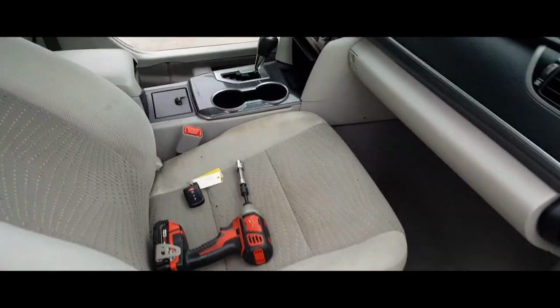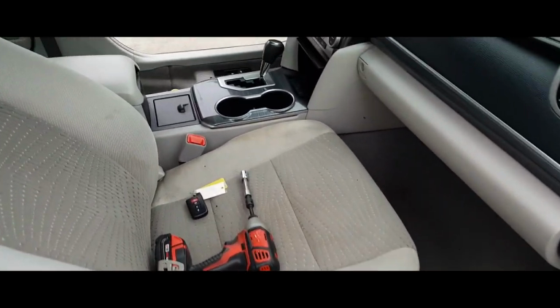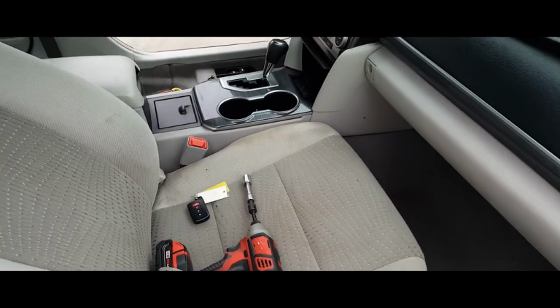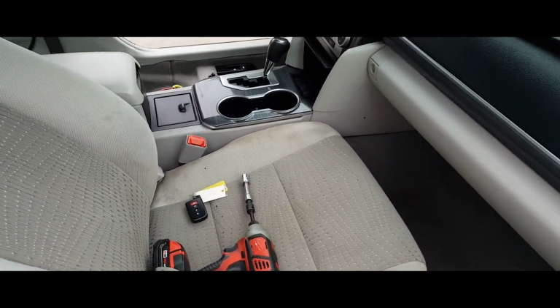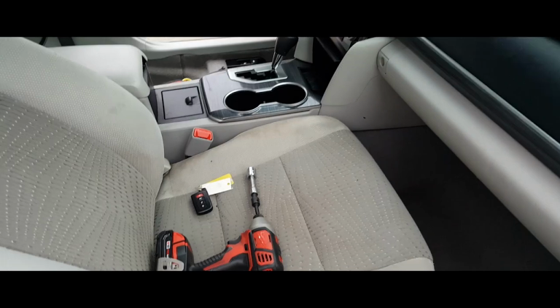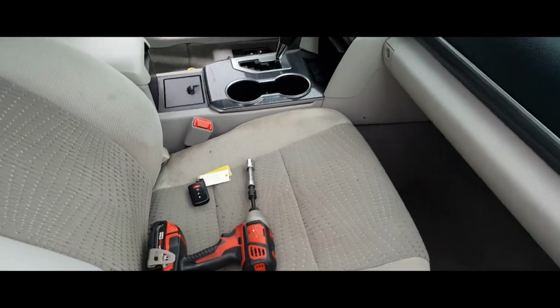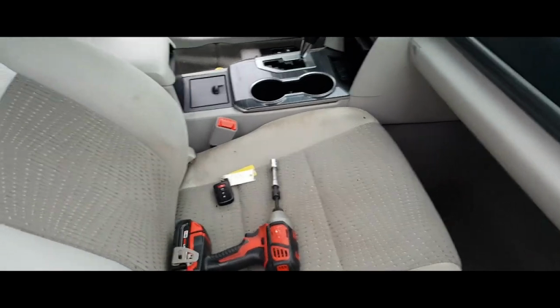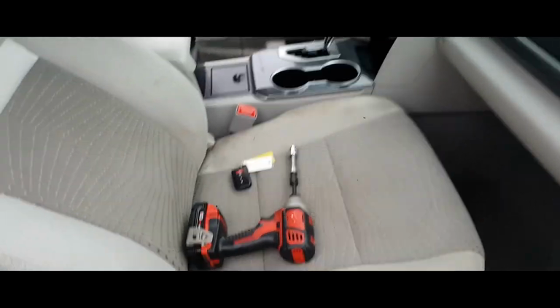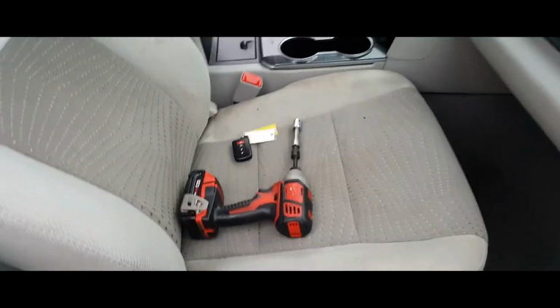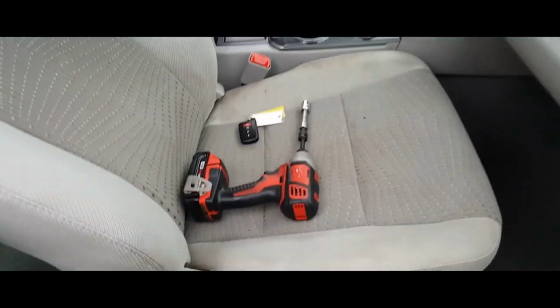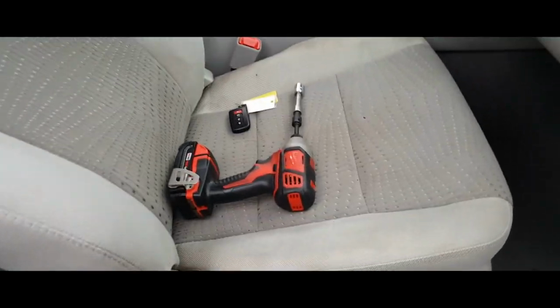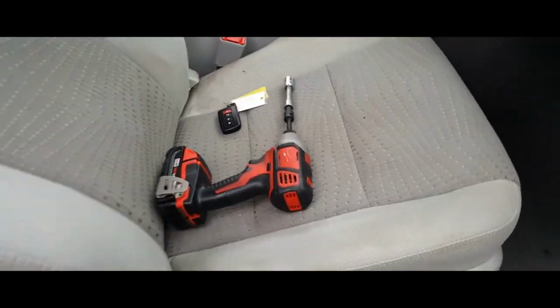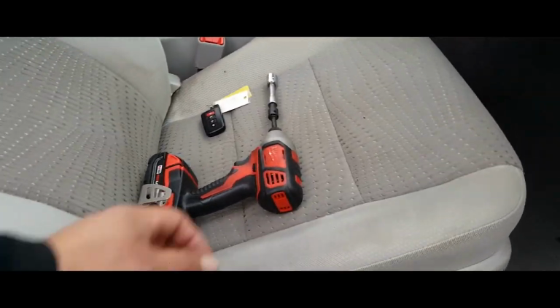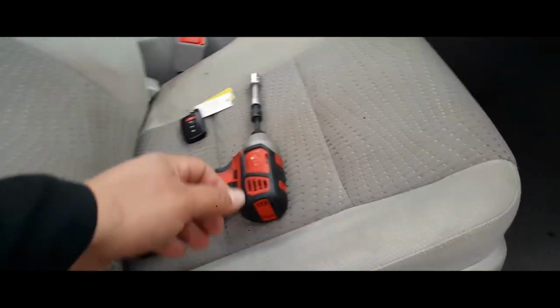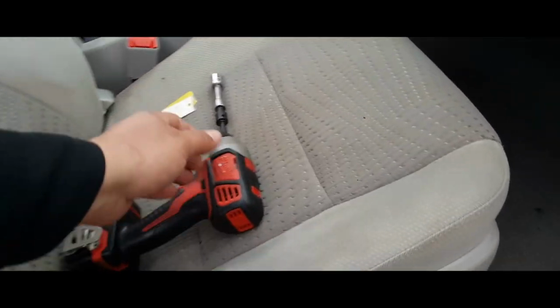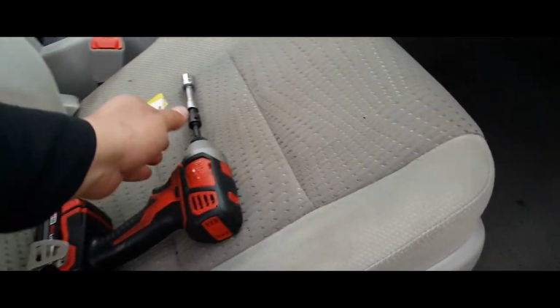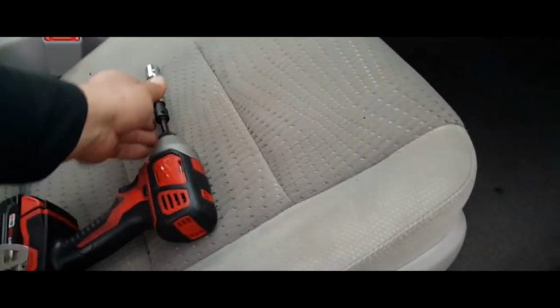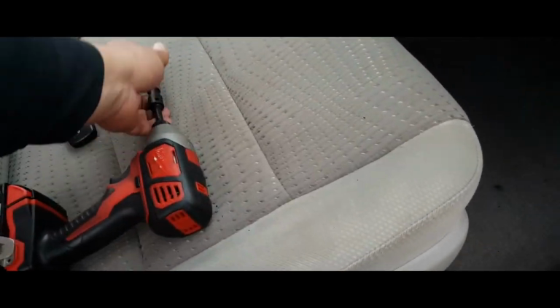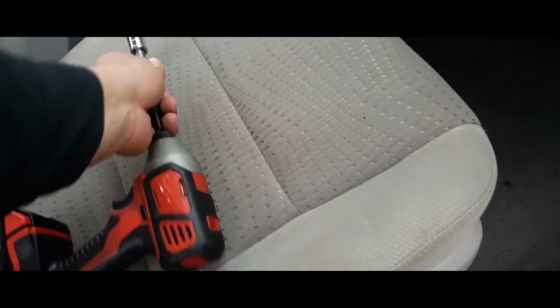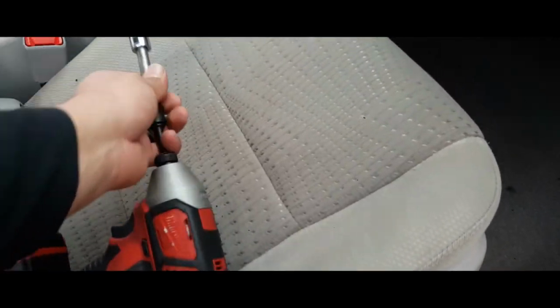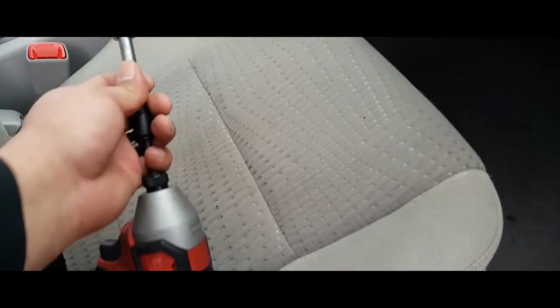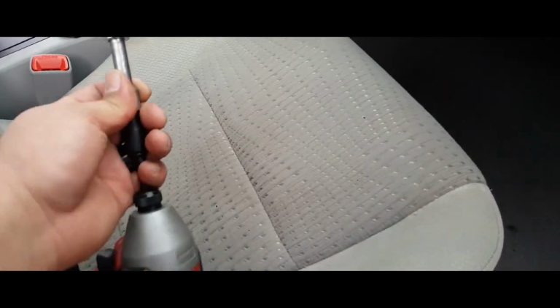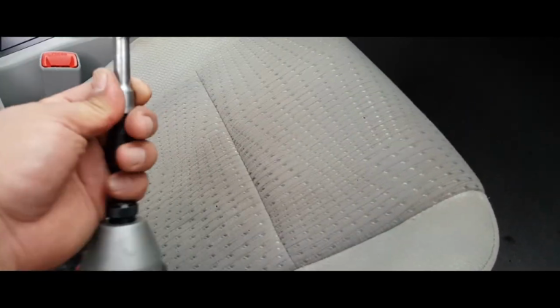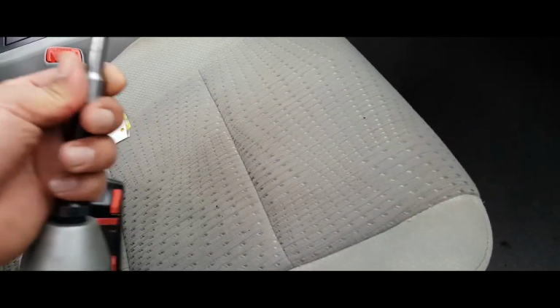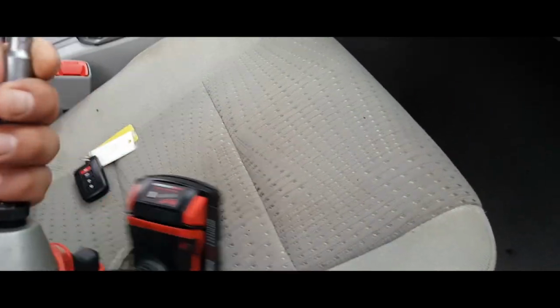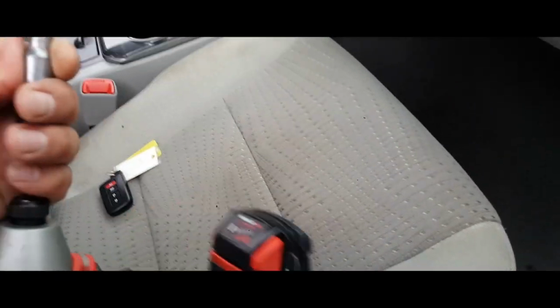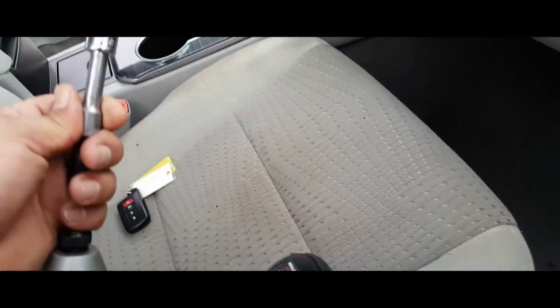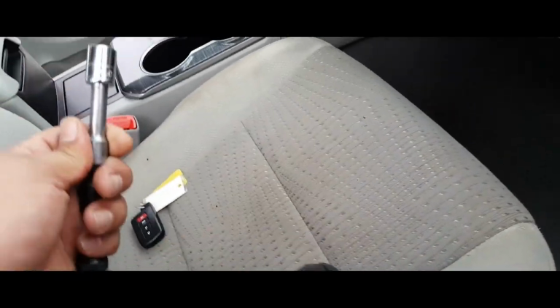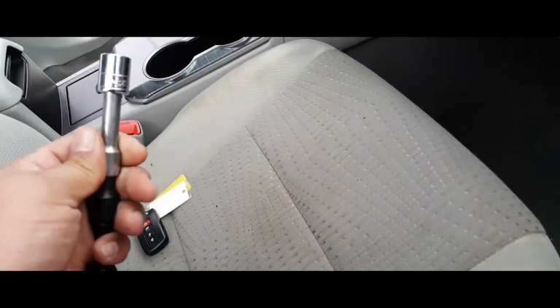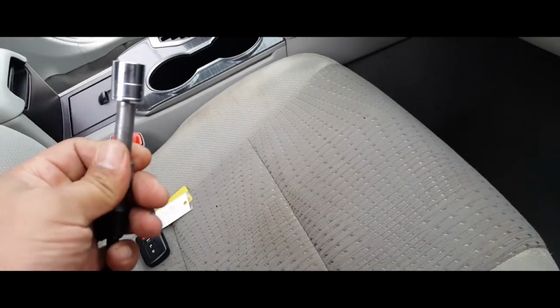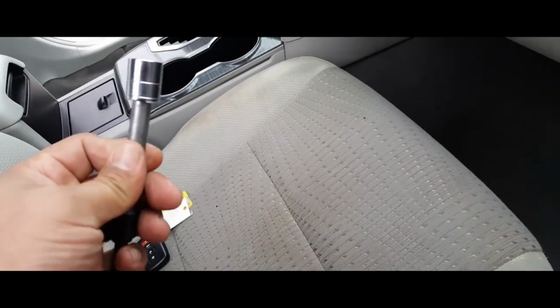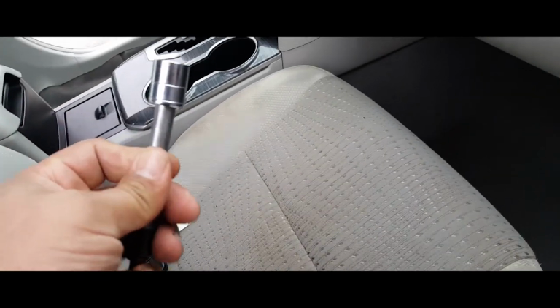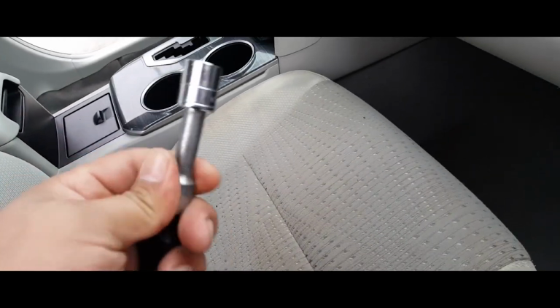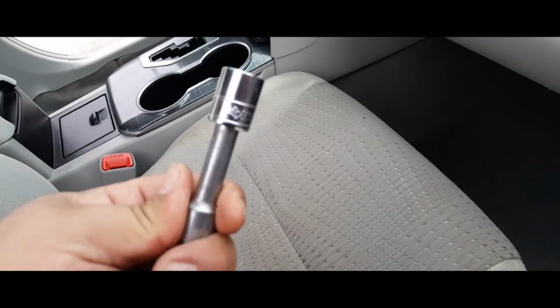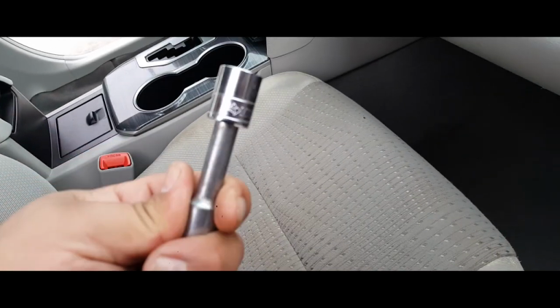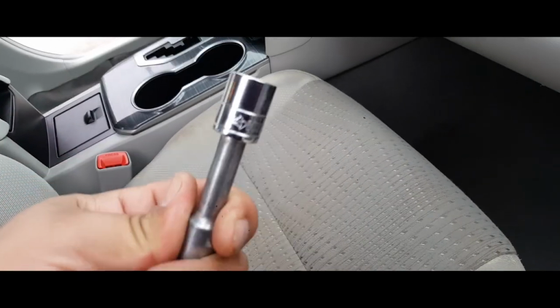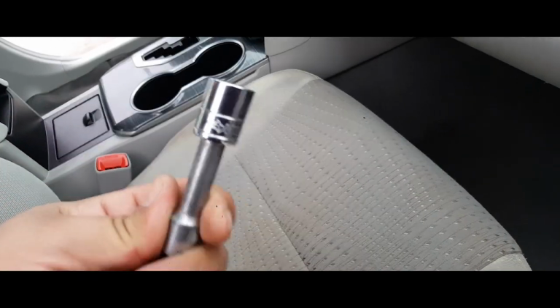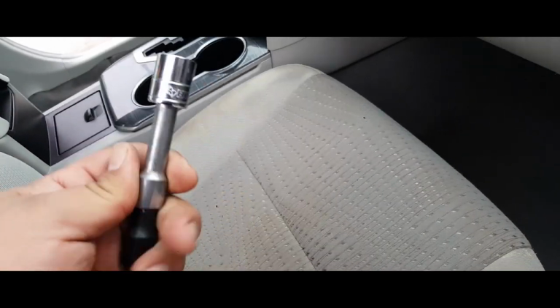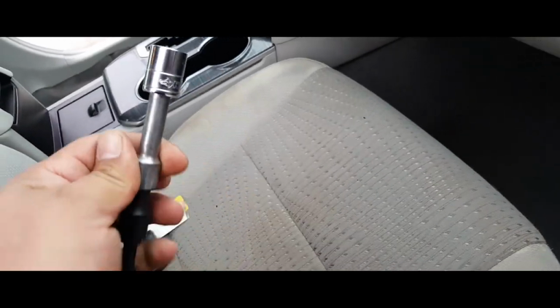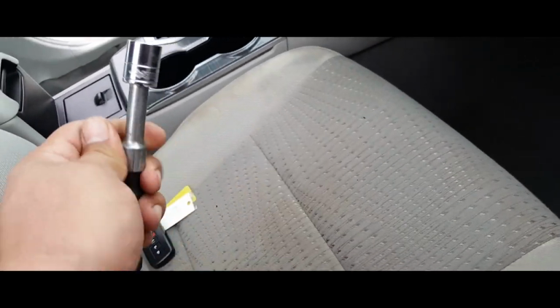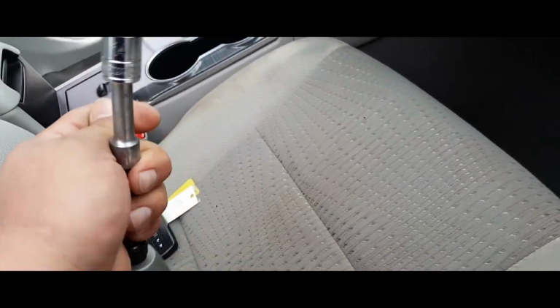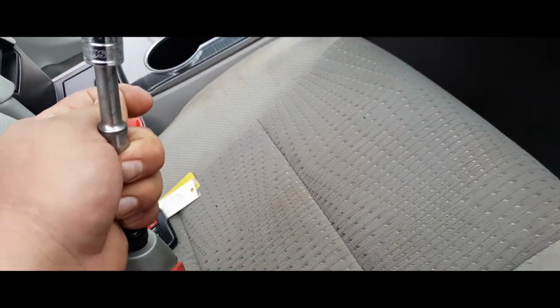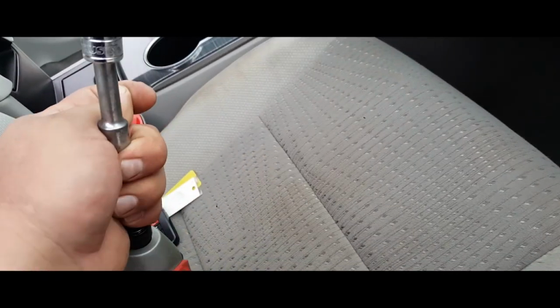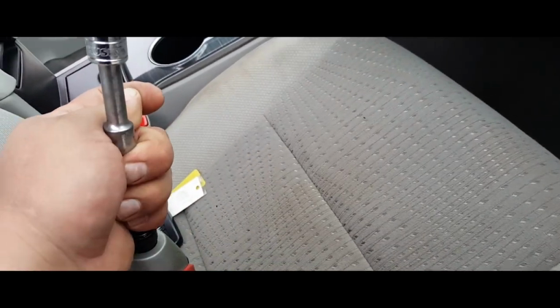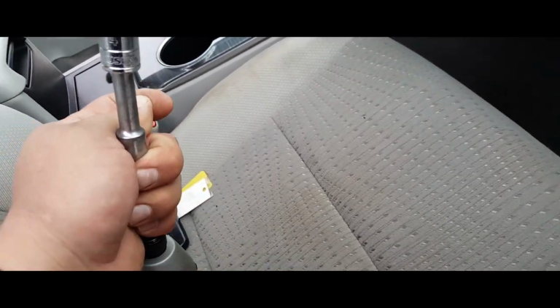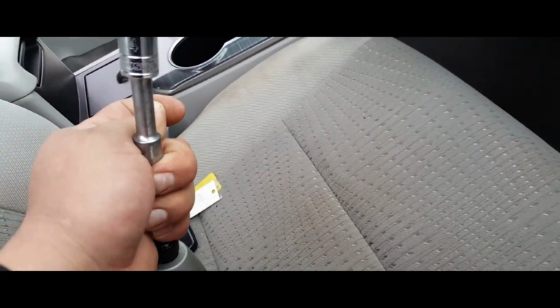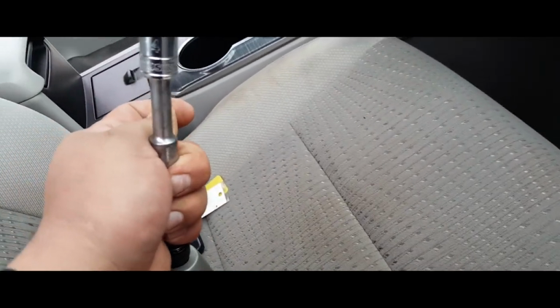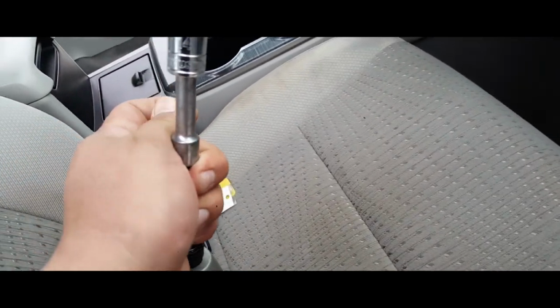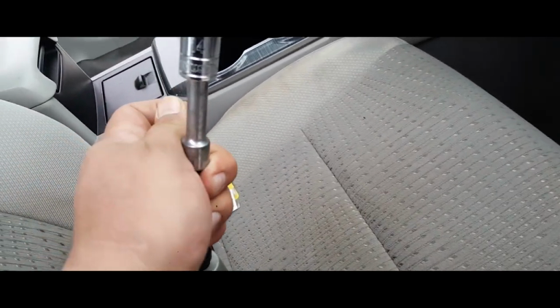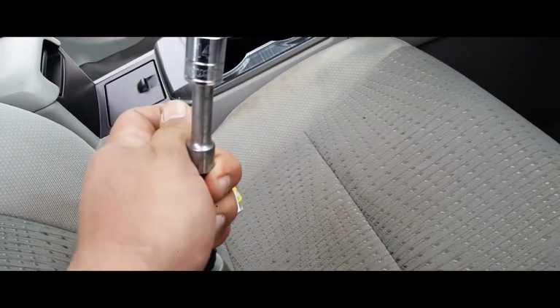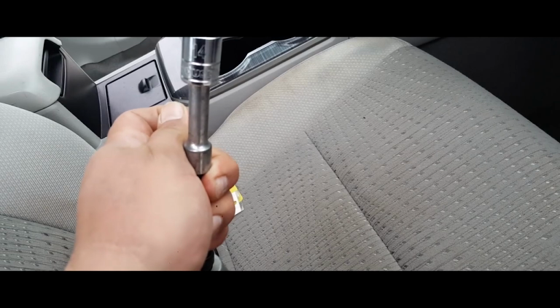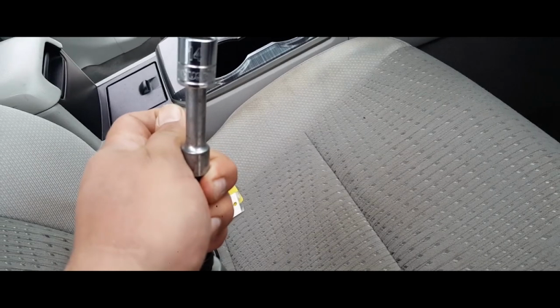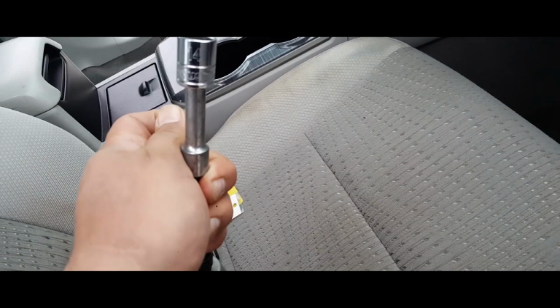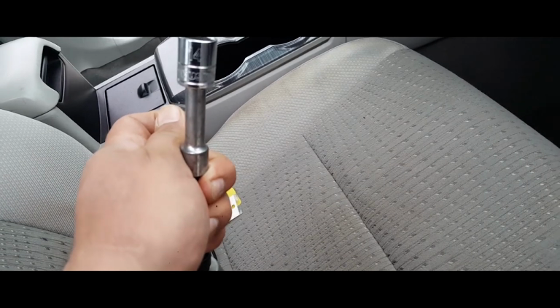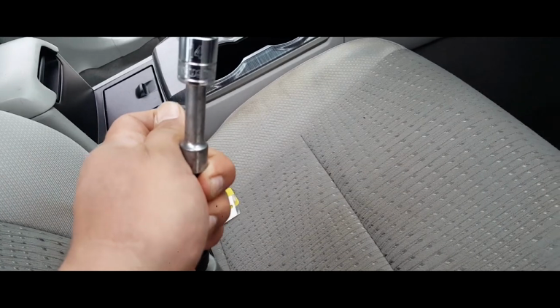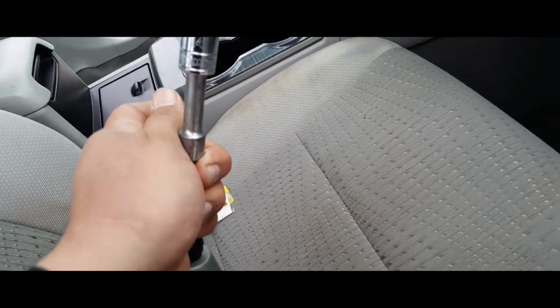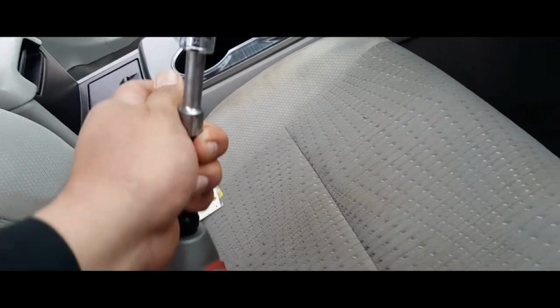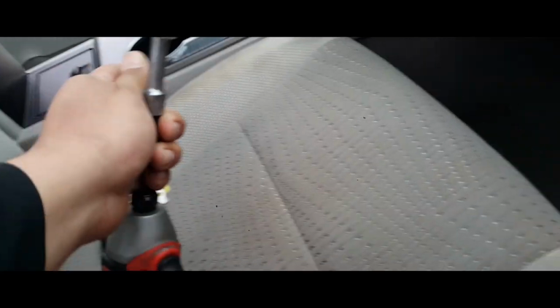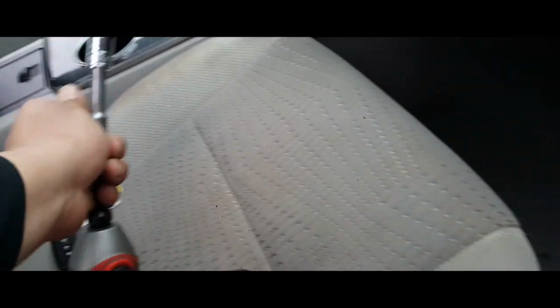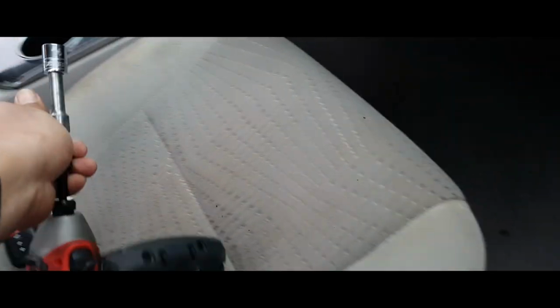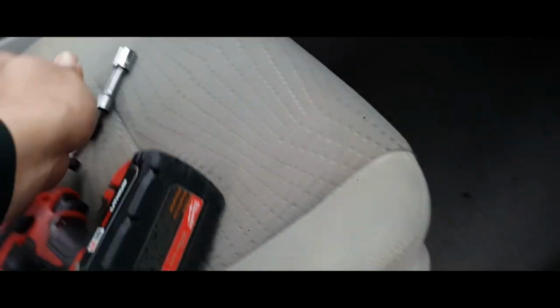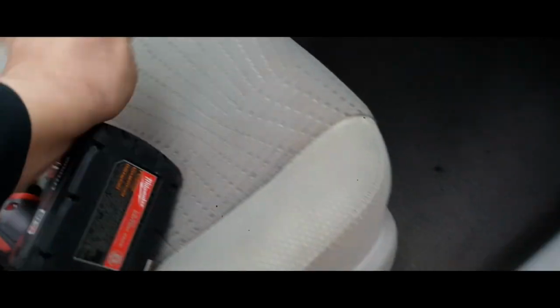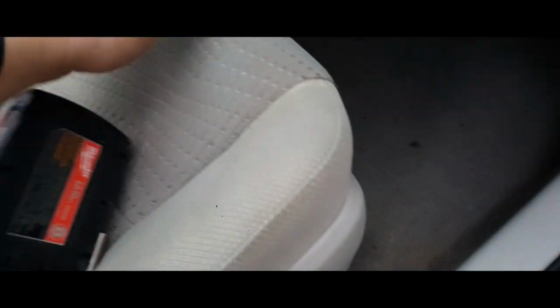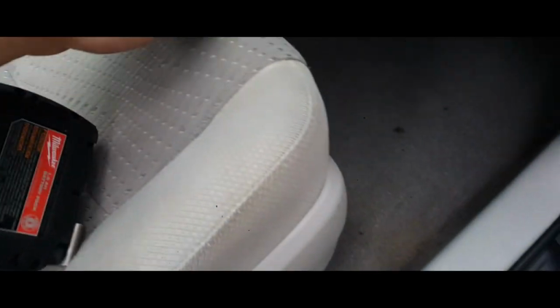First thing you got to do is grab the tool. It is a 14 millimeter socket, the one we're going to be using.